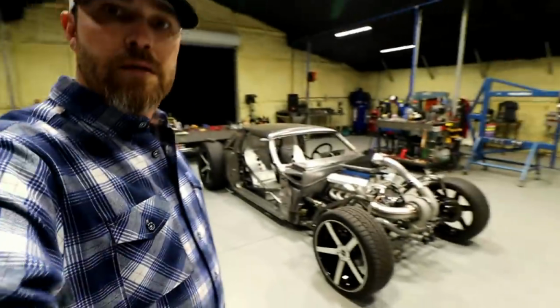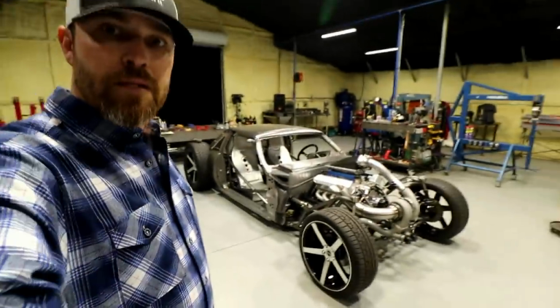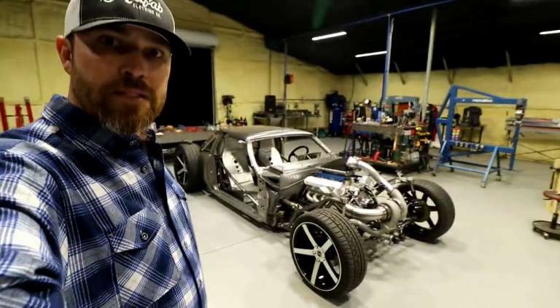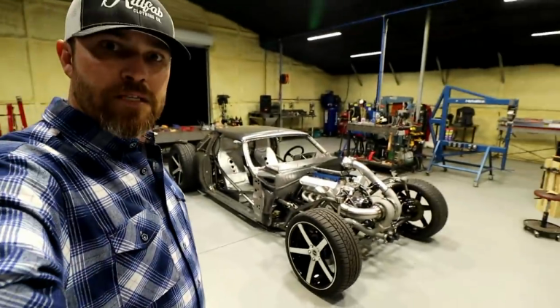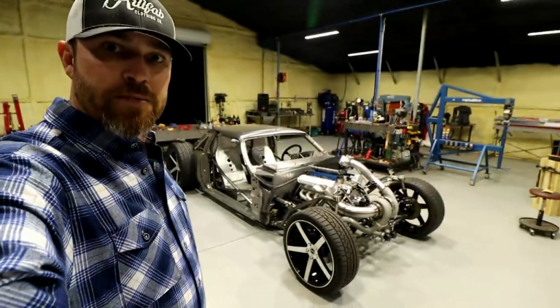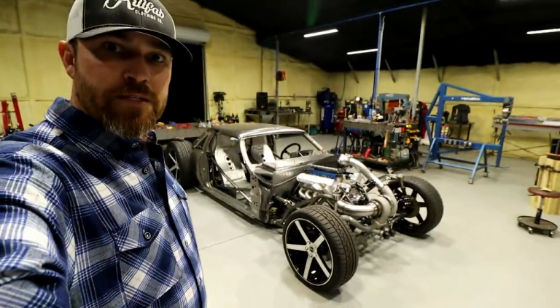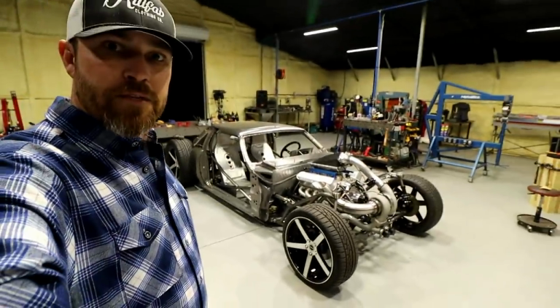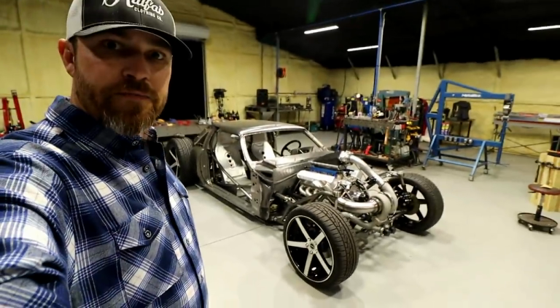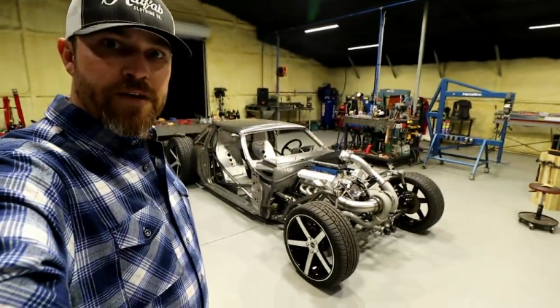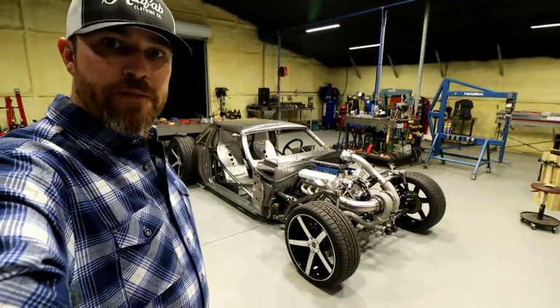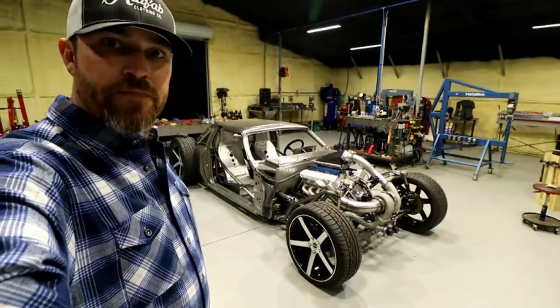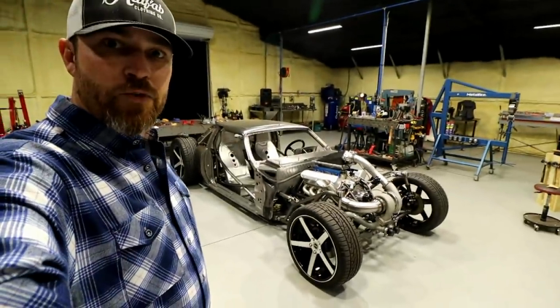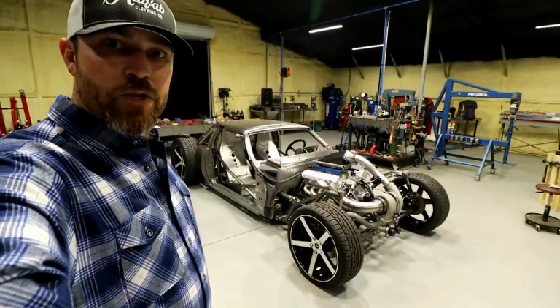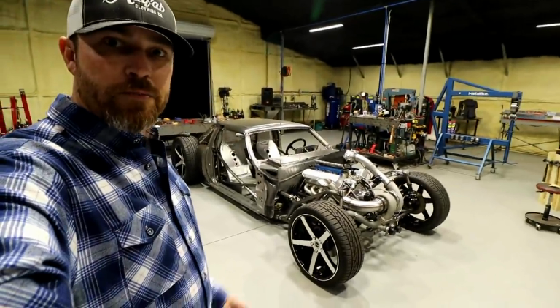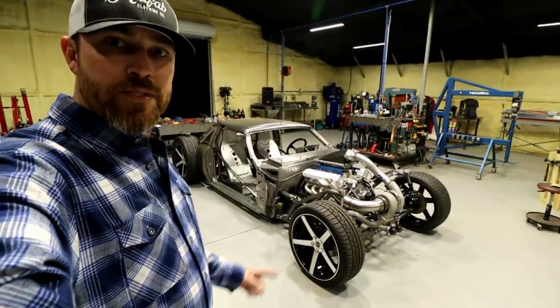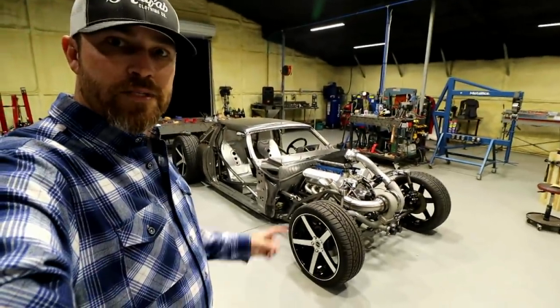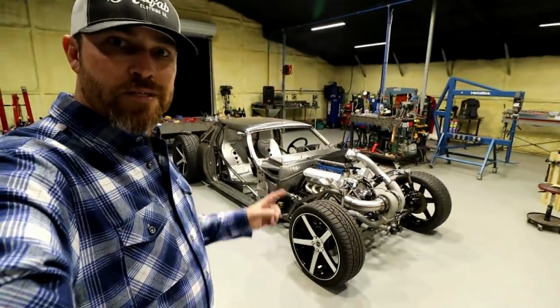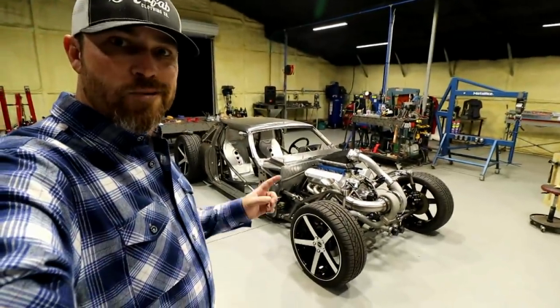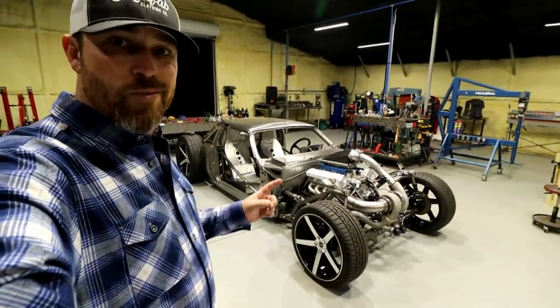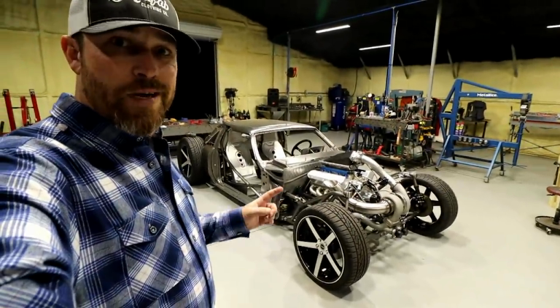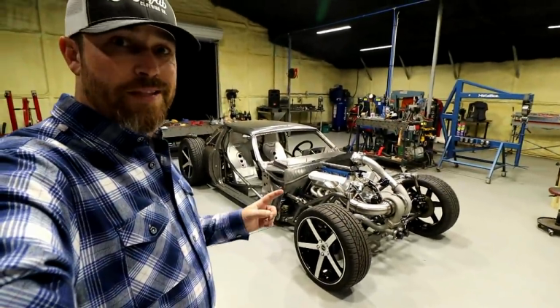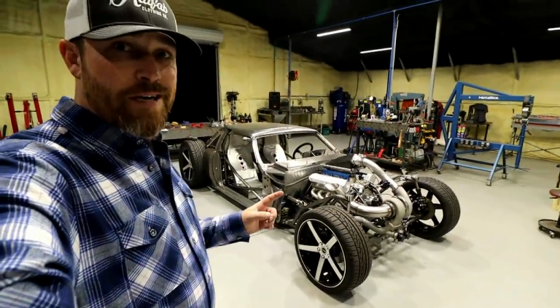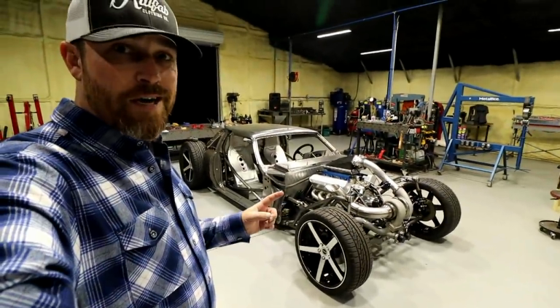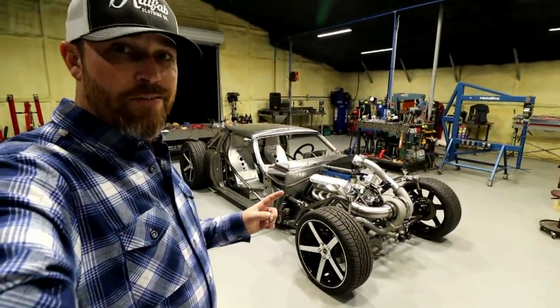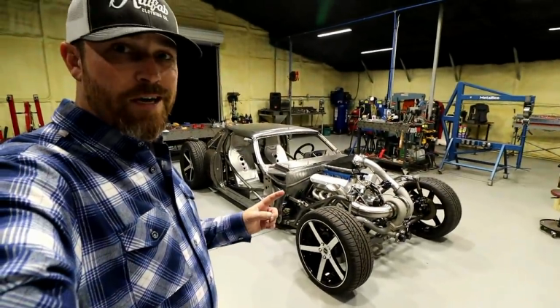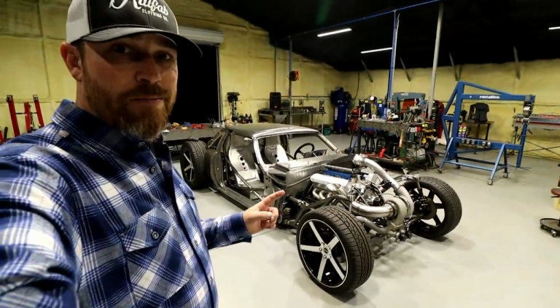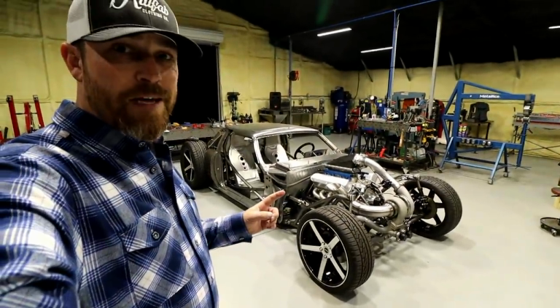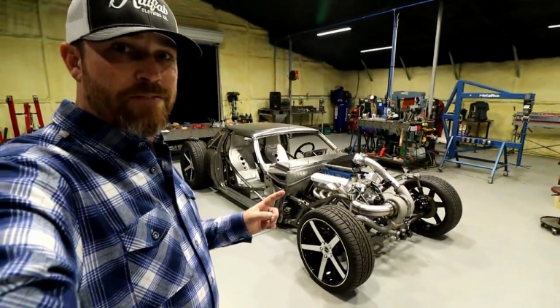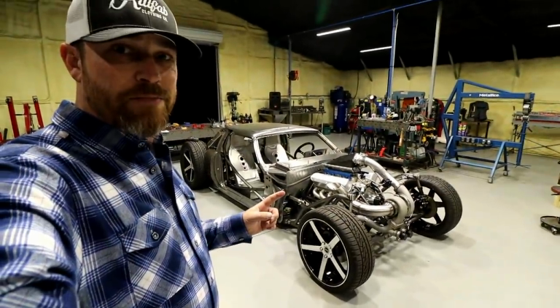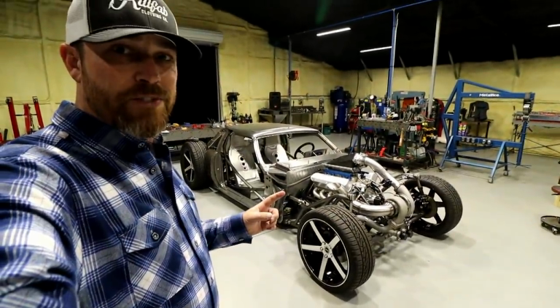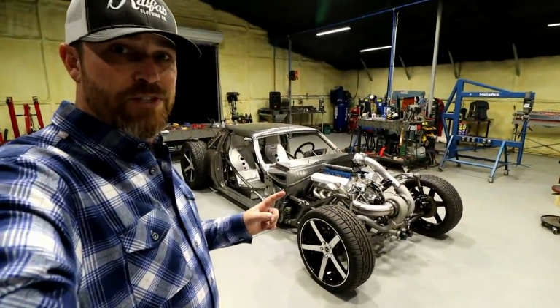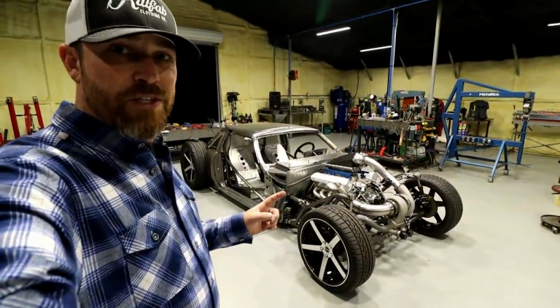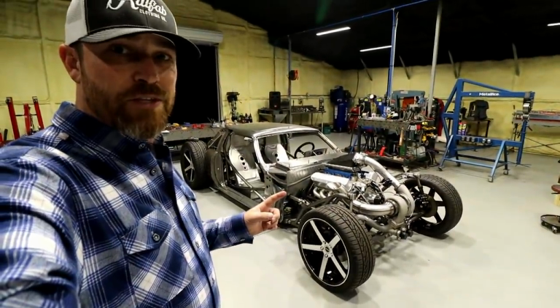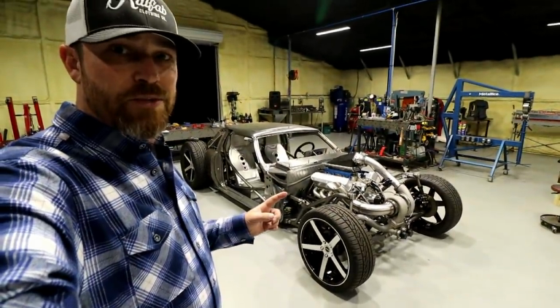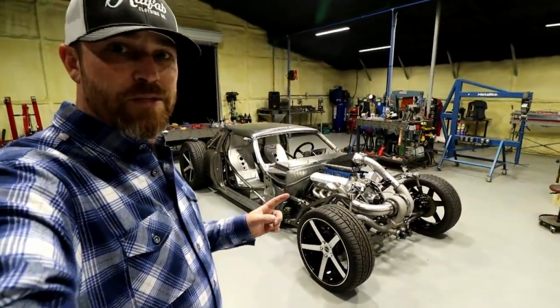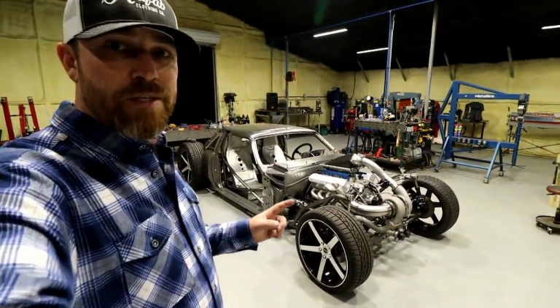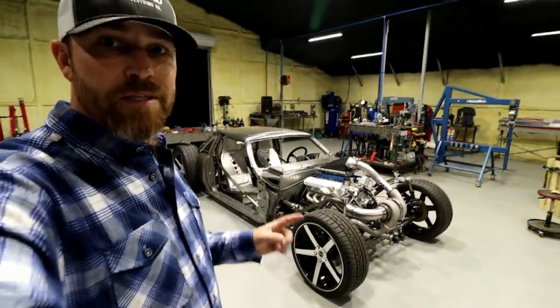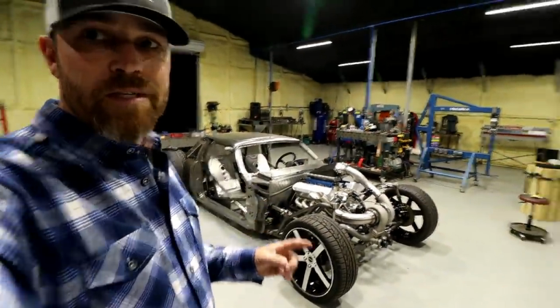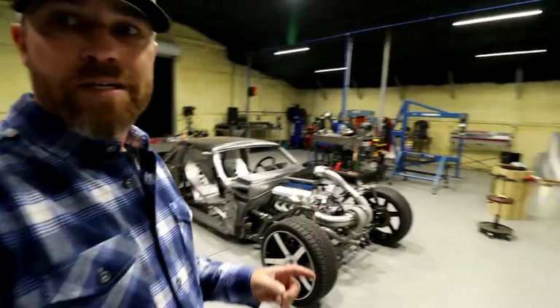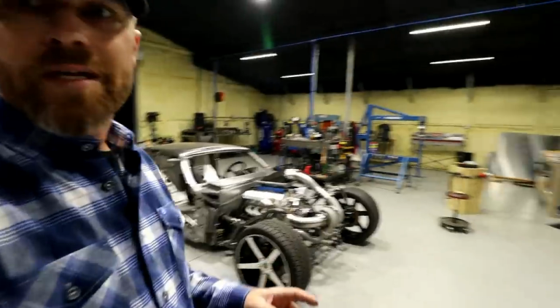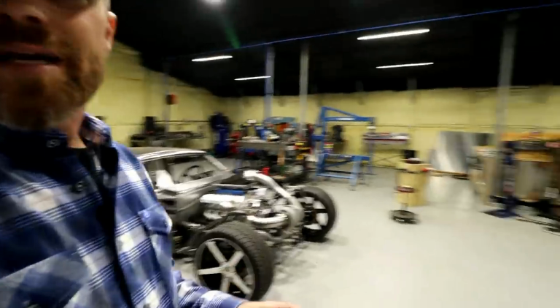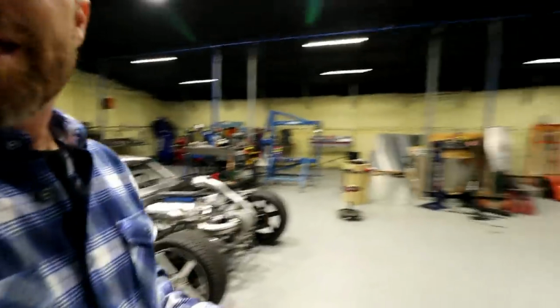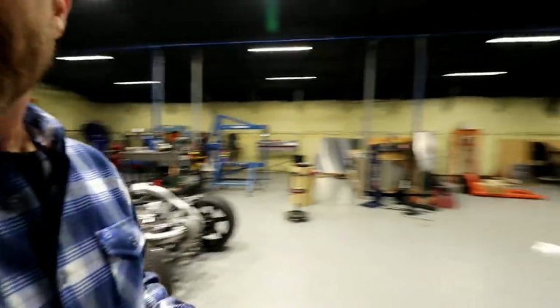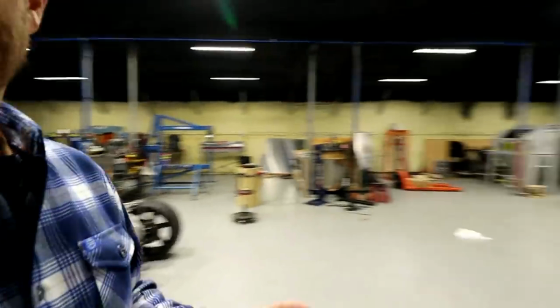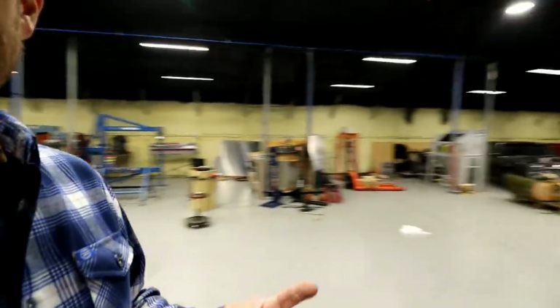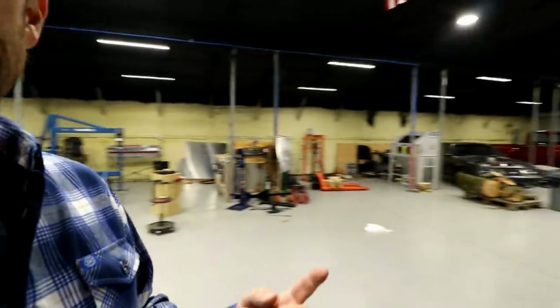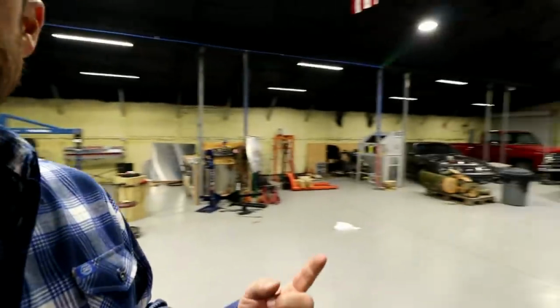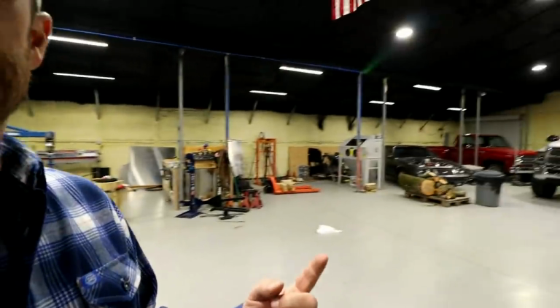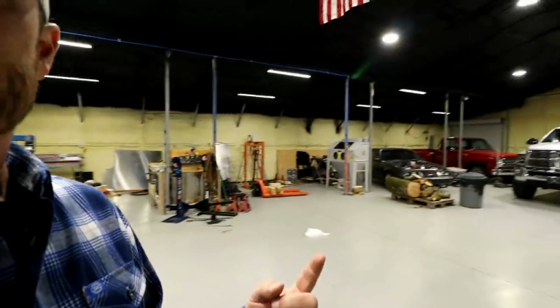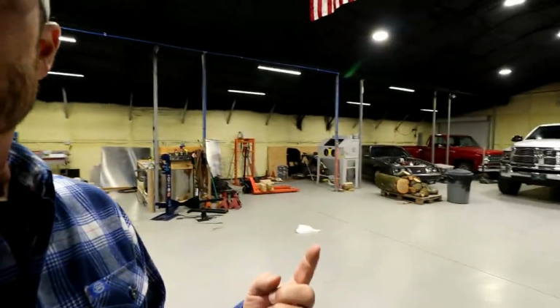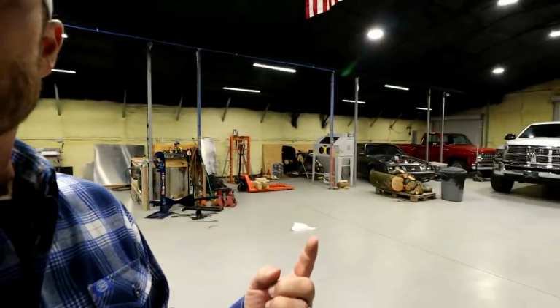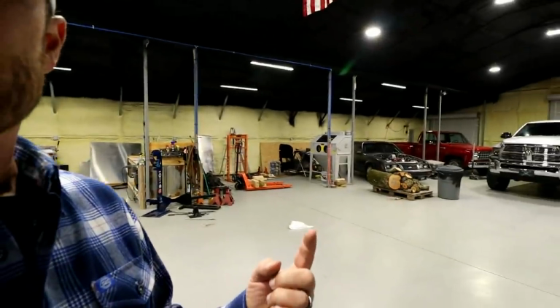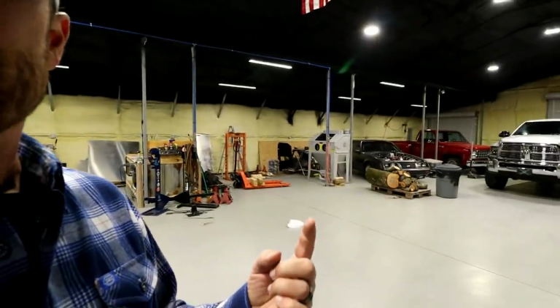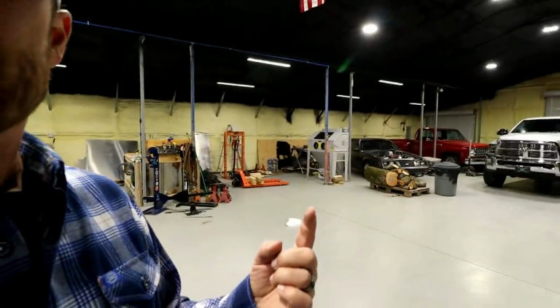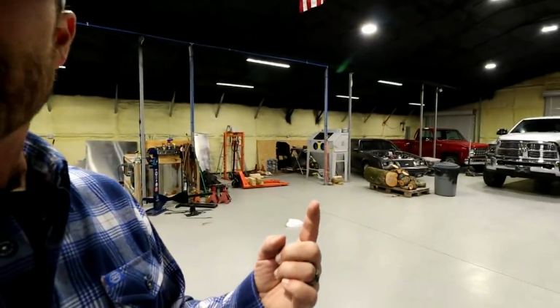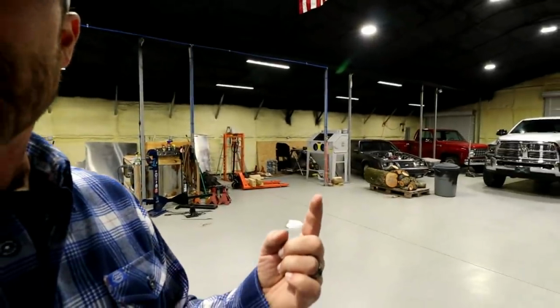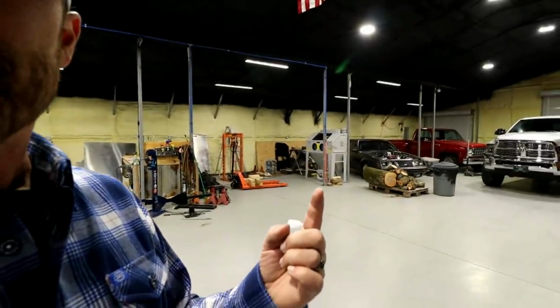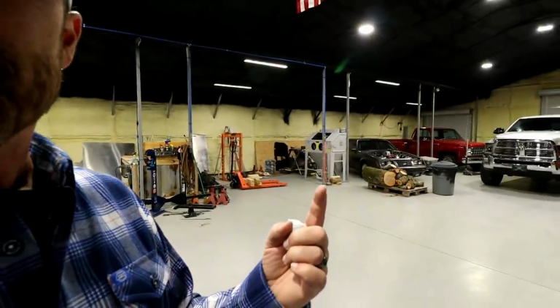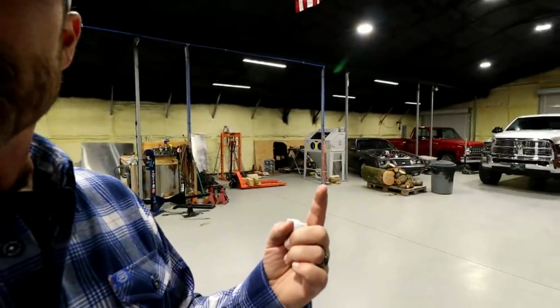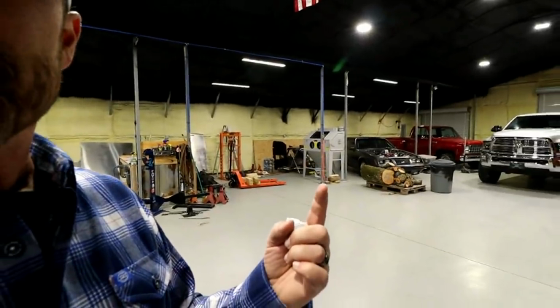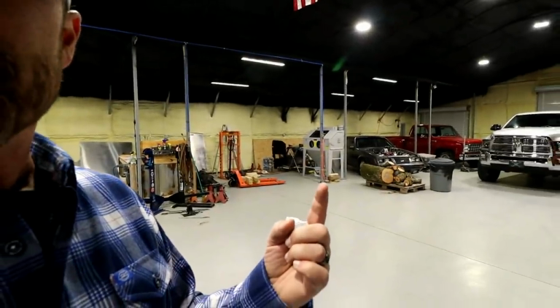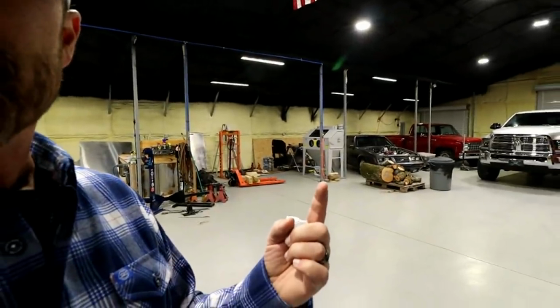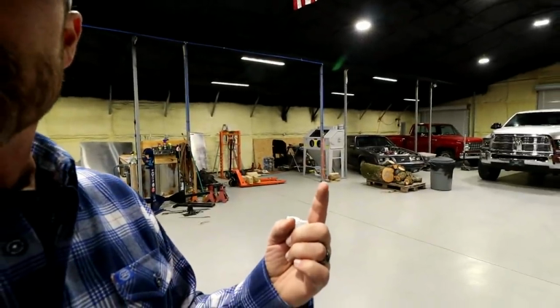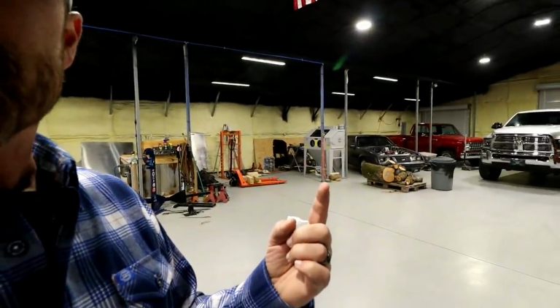On this episode of the Fabforms, we got the hot rod back from the show and we got some new shop upgrades.